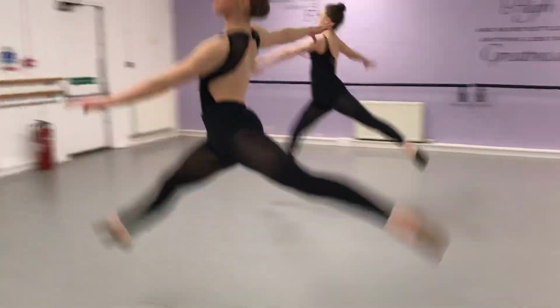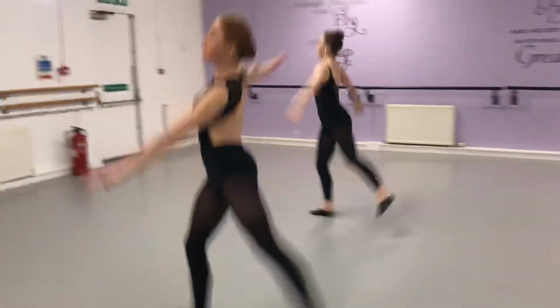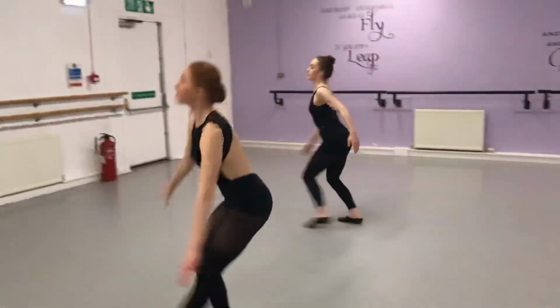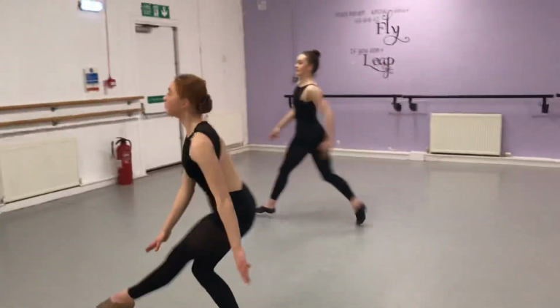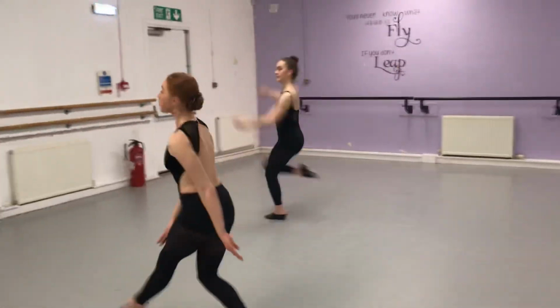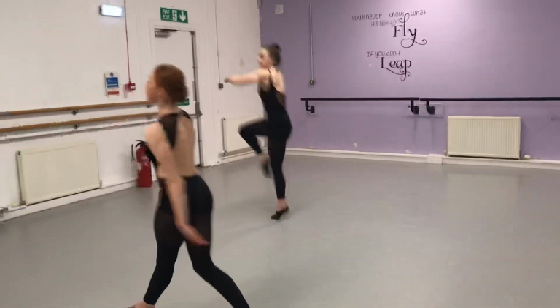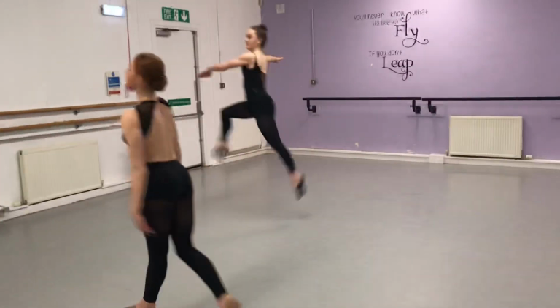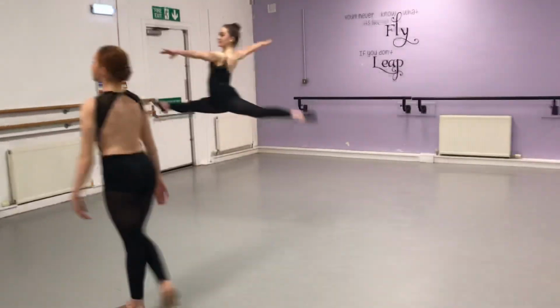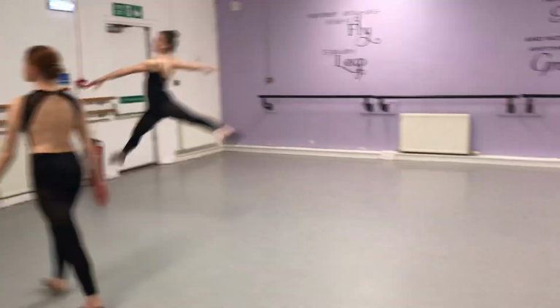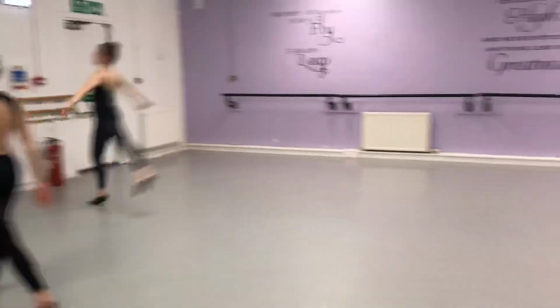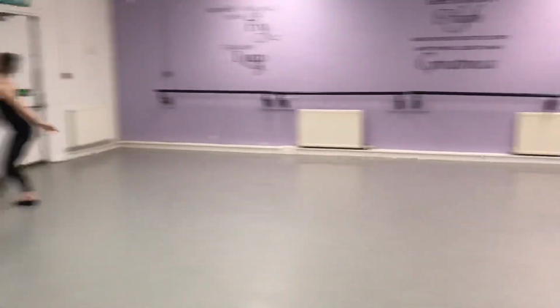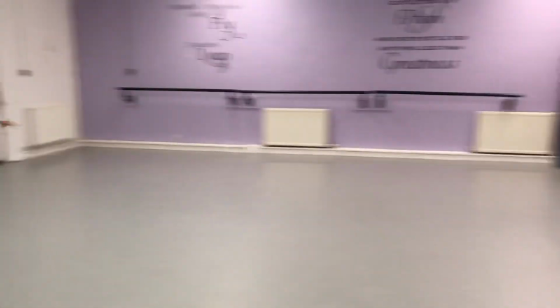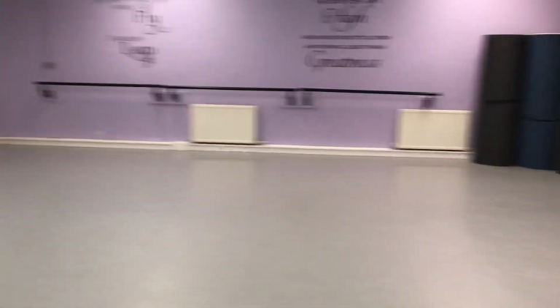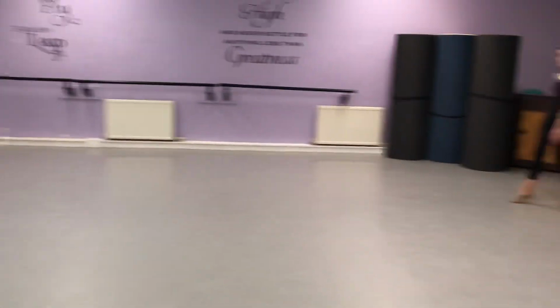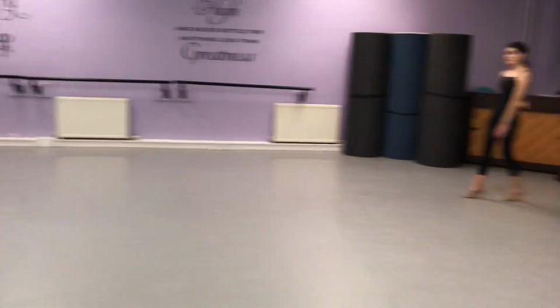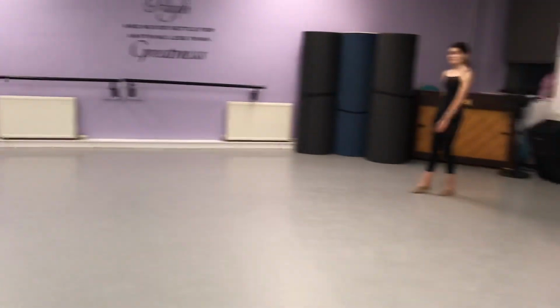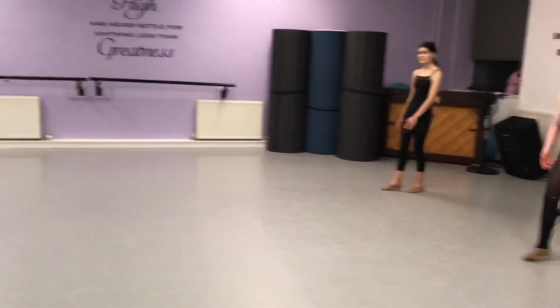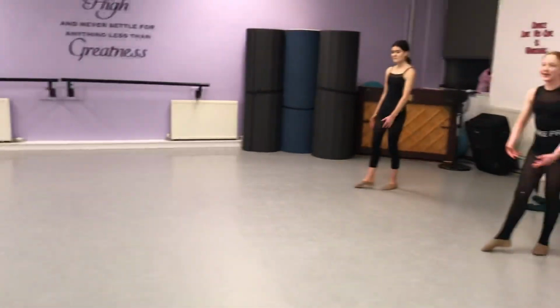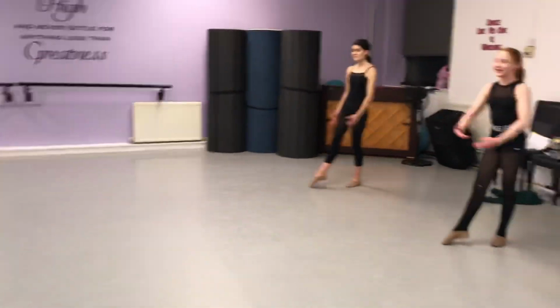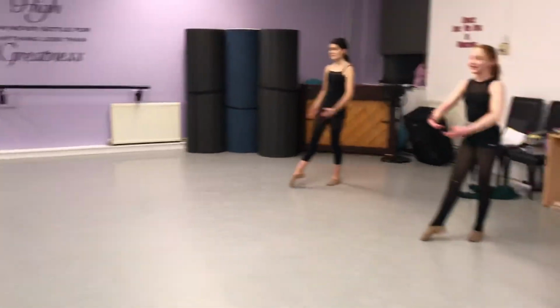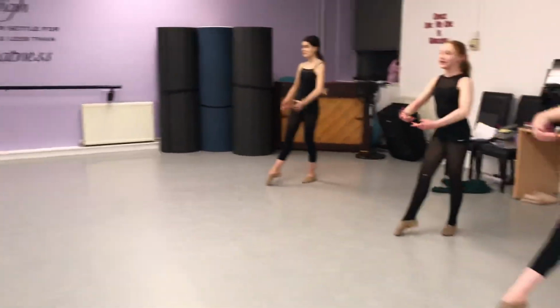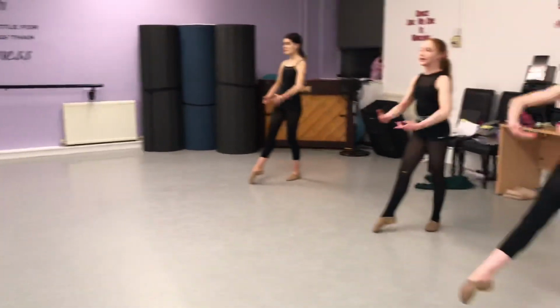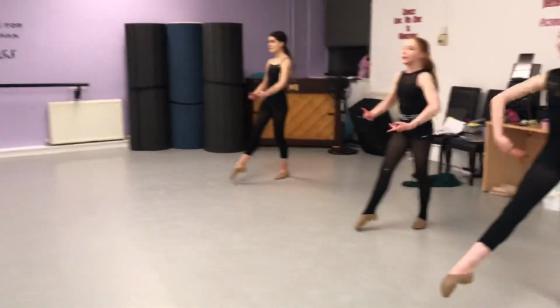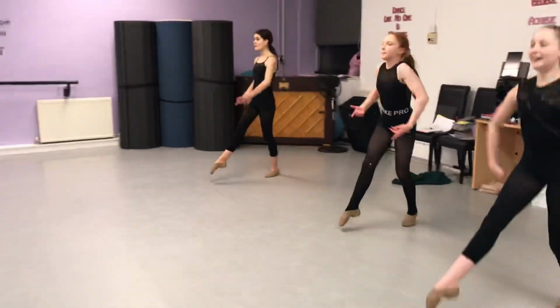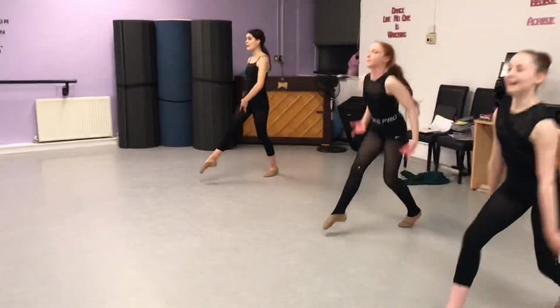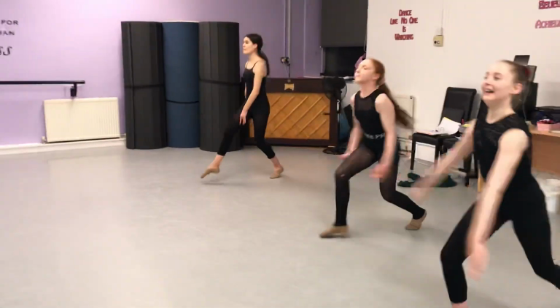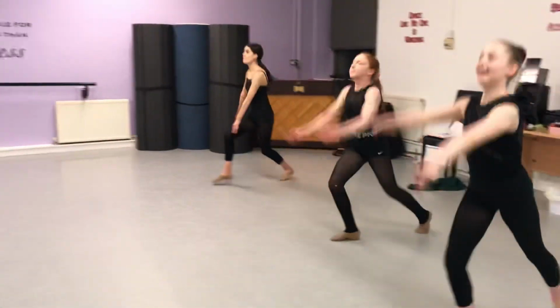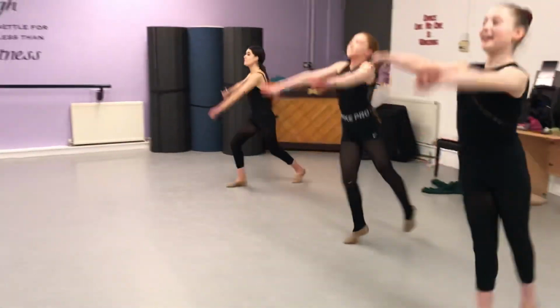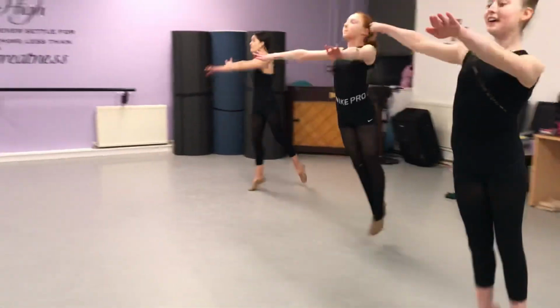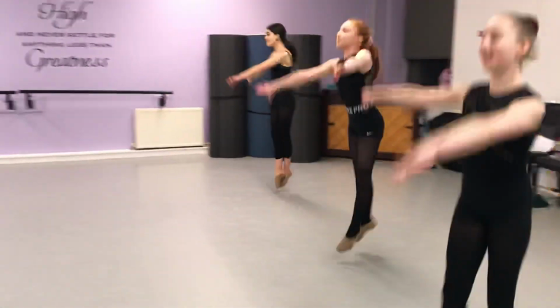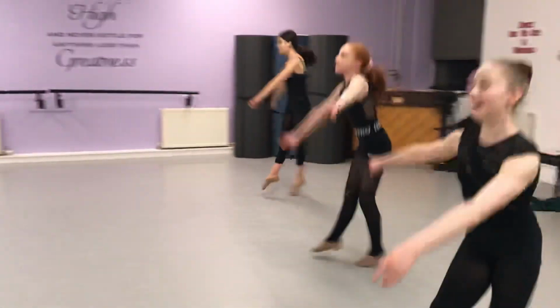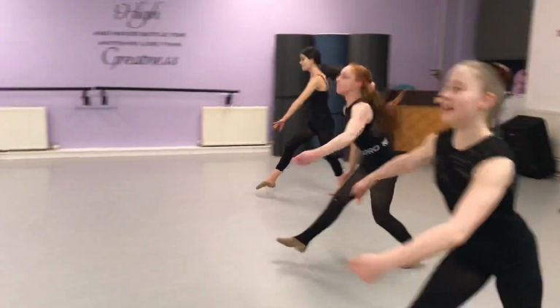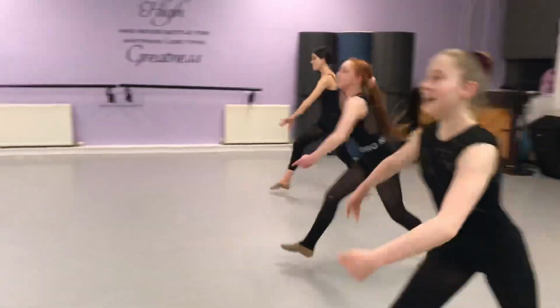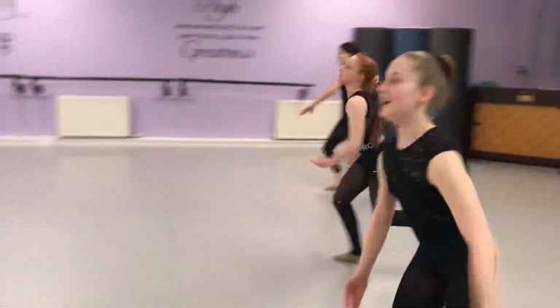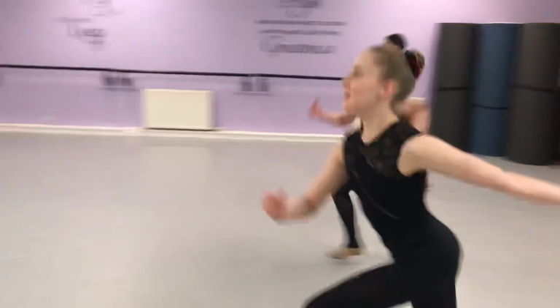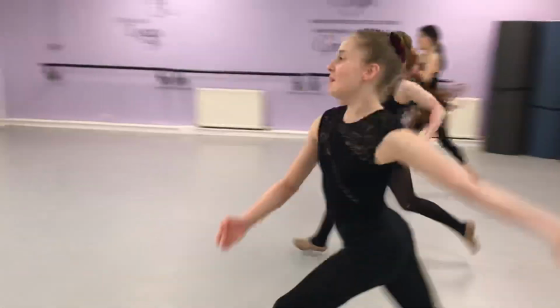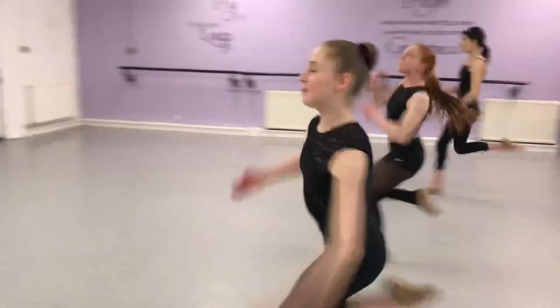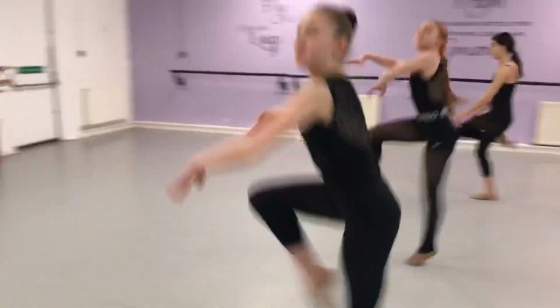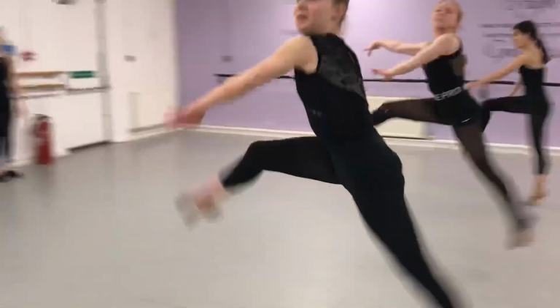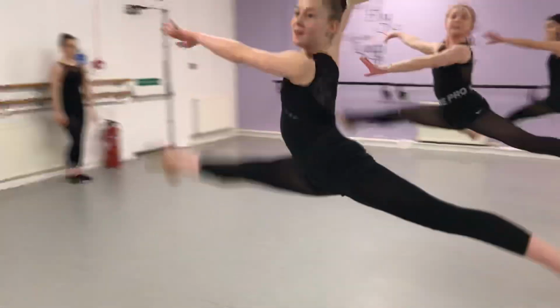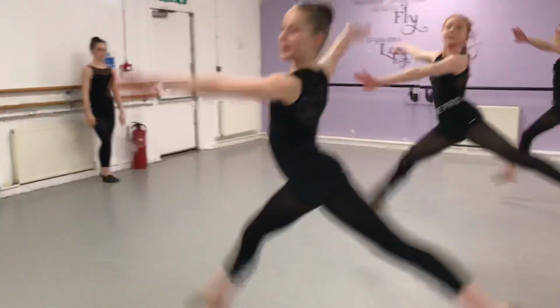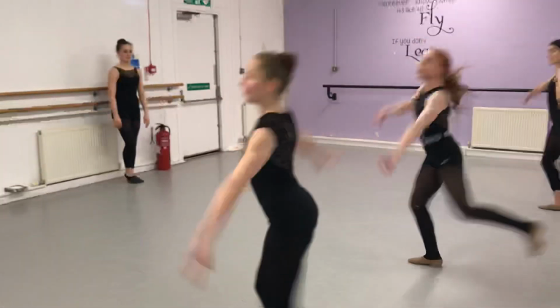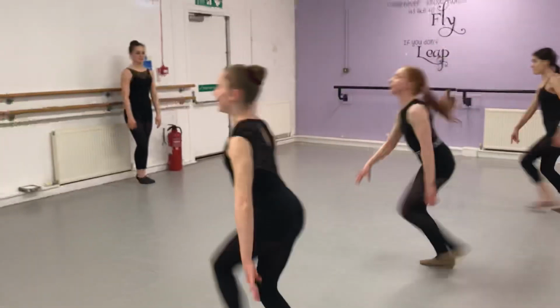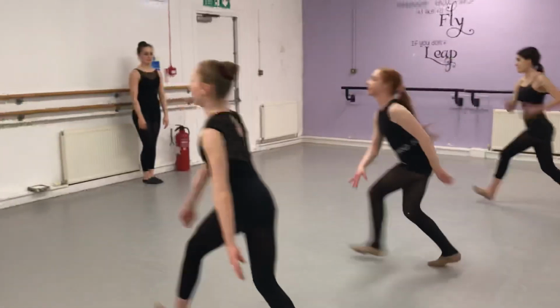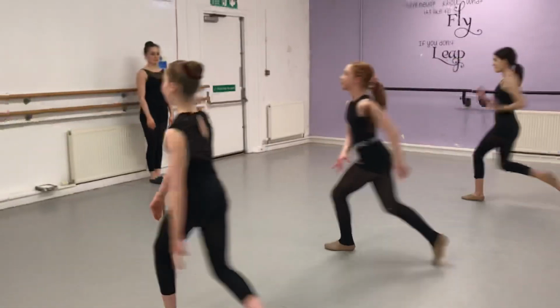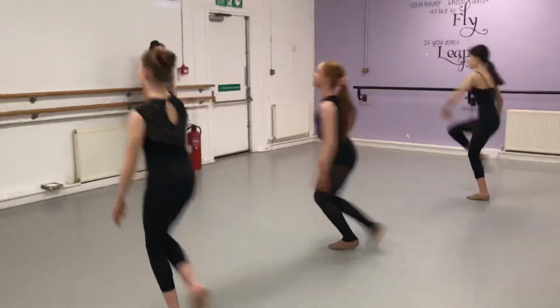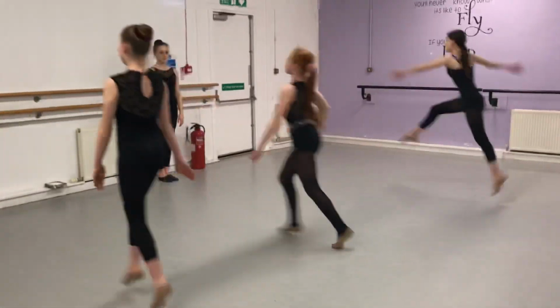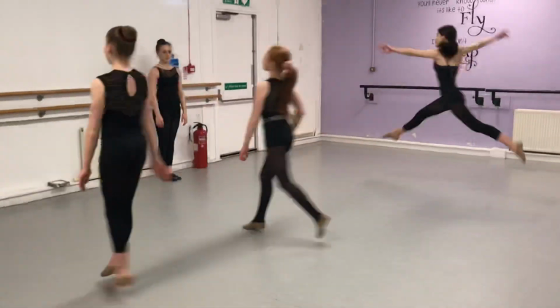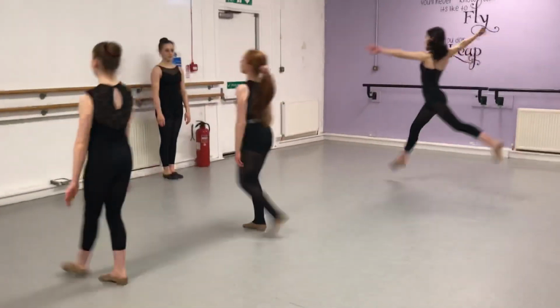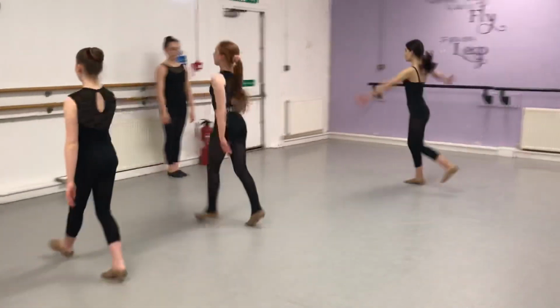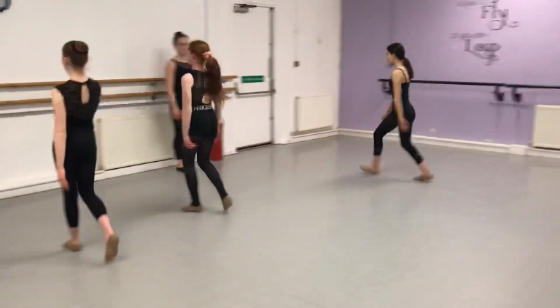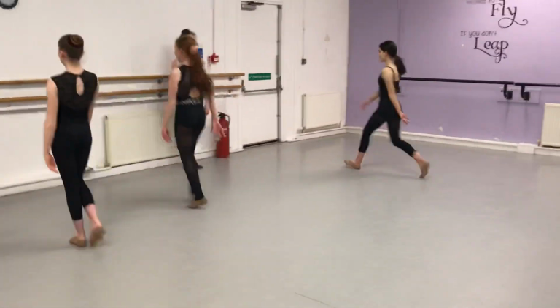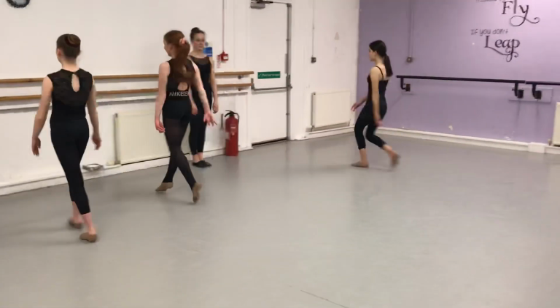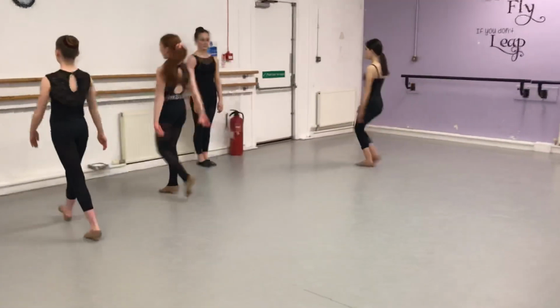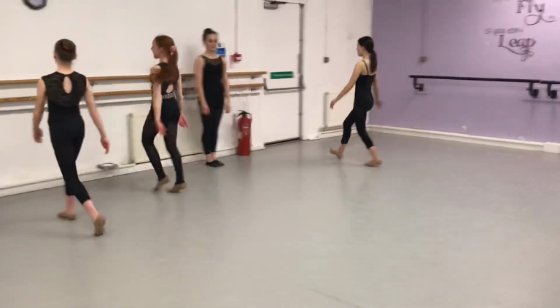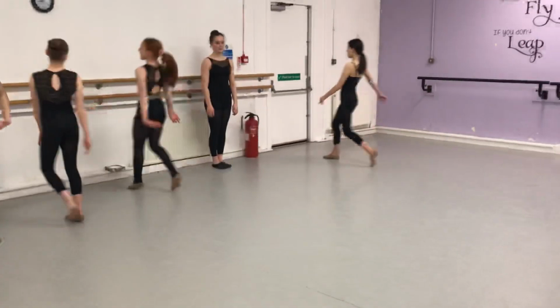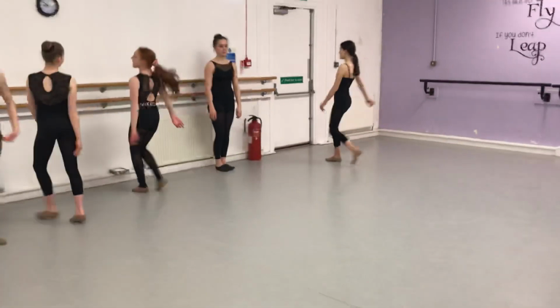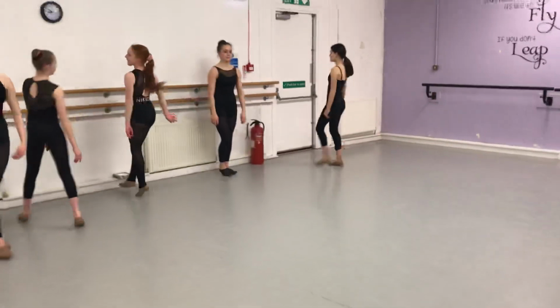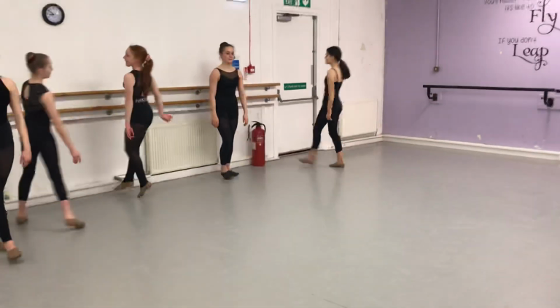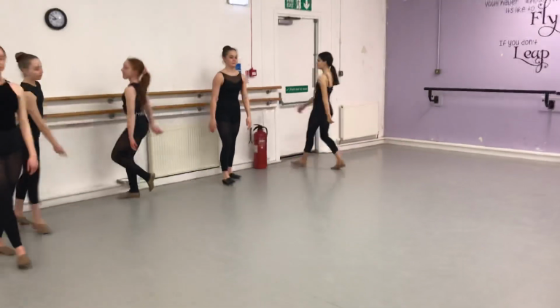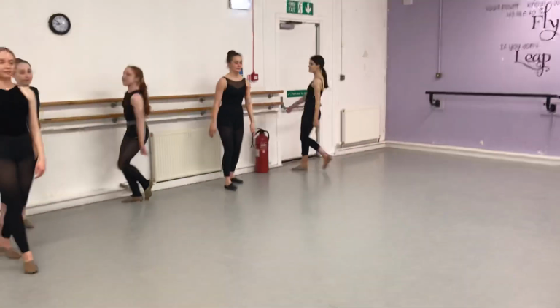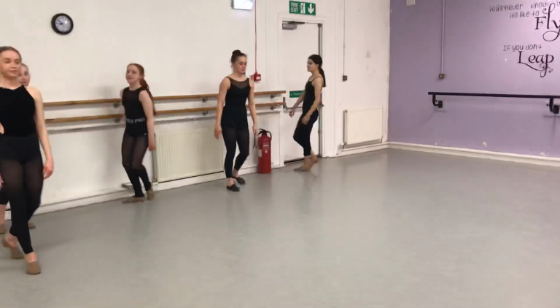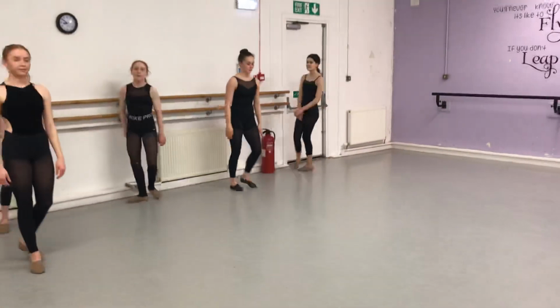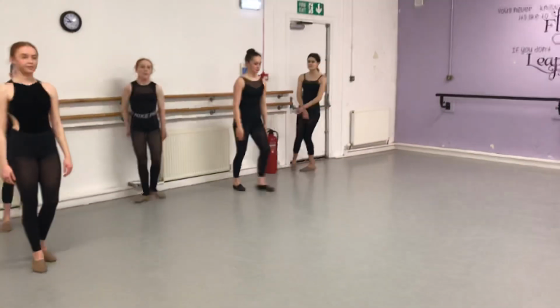Arms in a lovely T-shape. Step, we'll change, T-shape with the arms, trying to get a nice split in there, going back on the left.